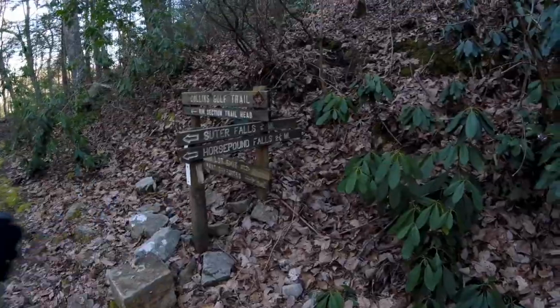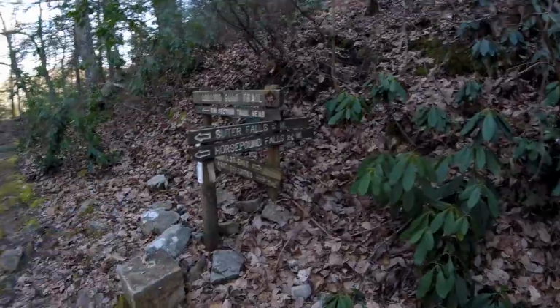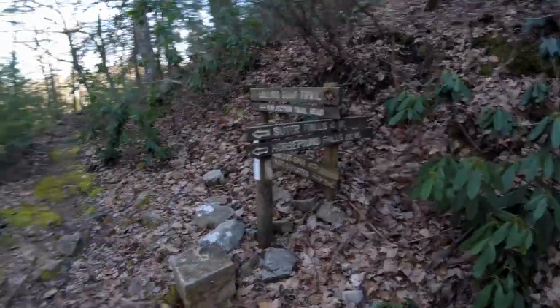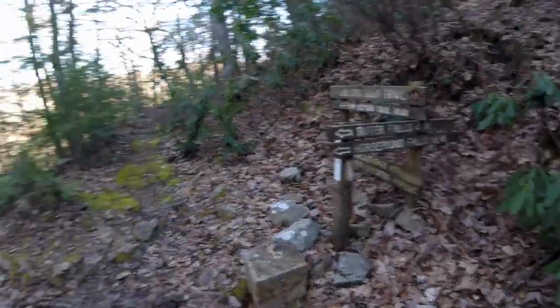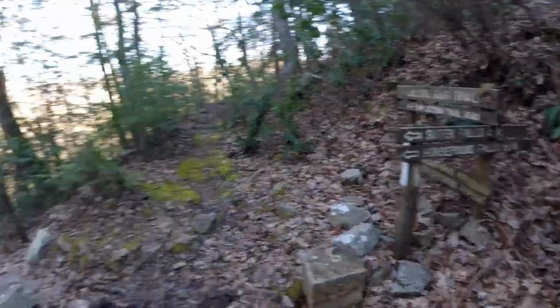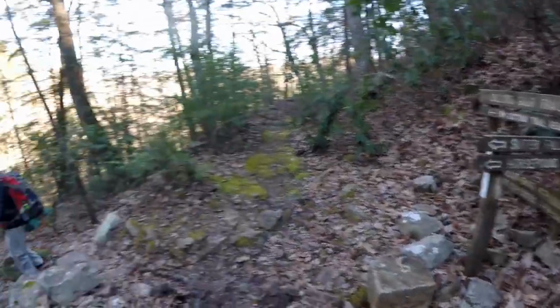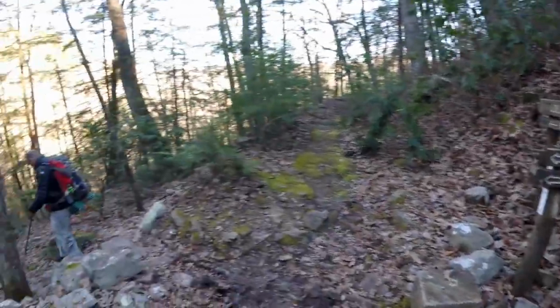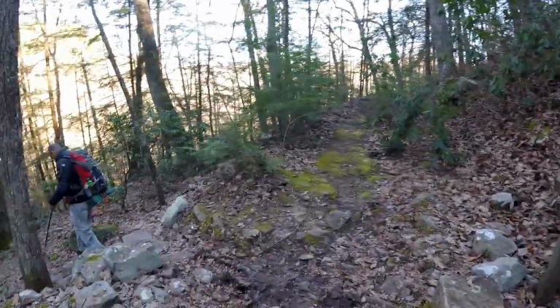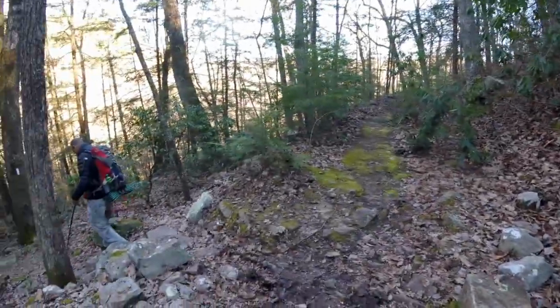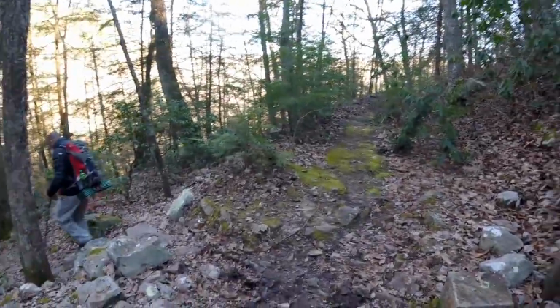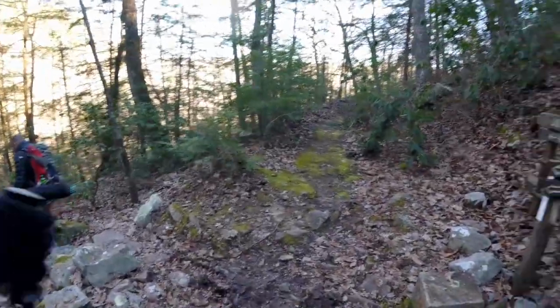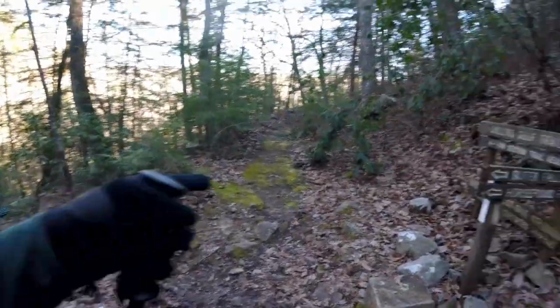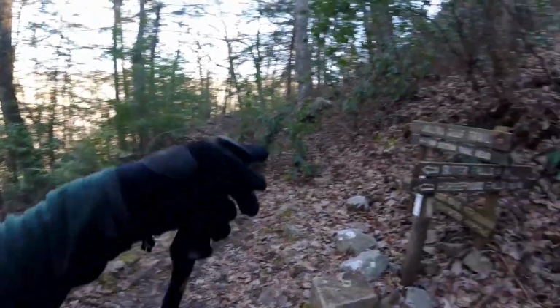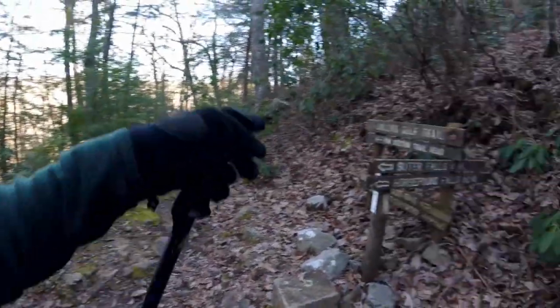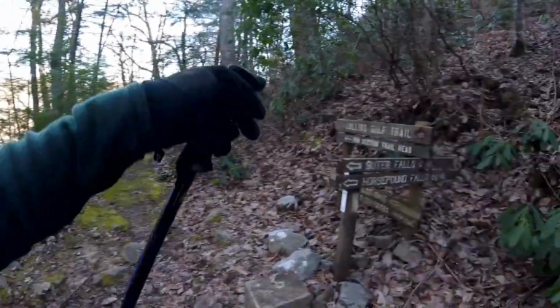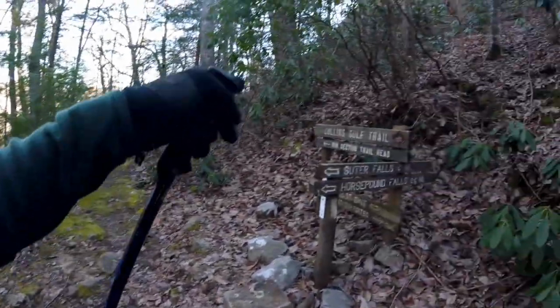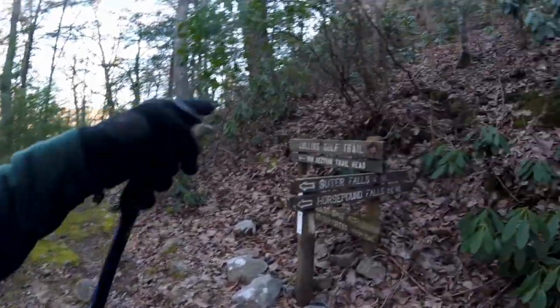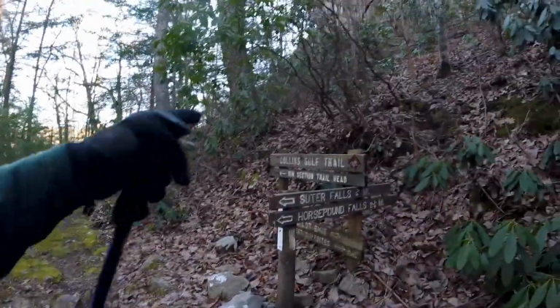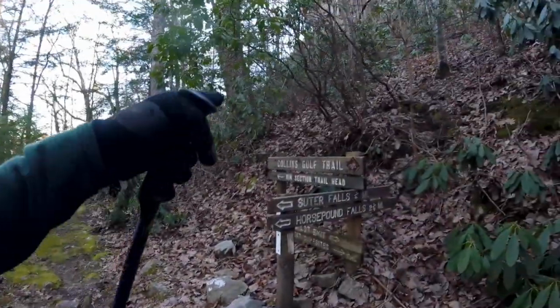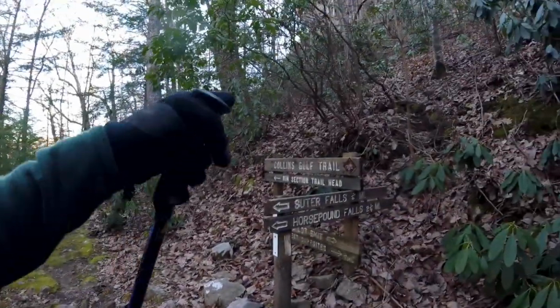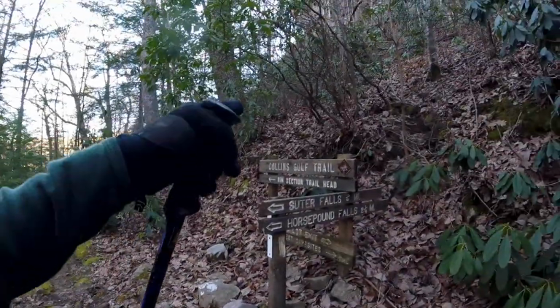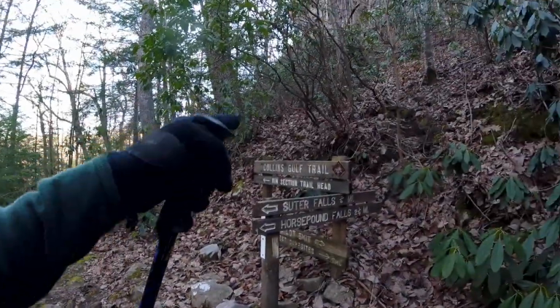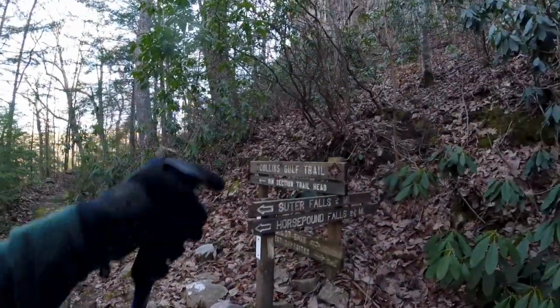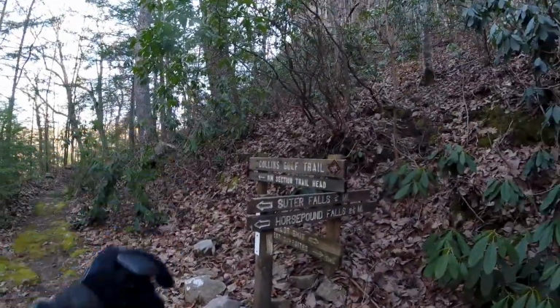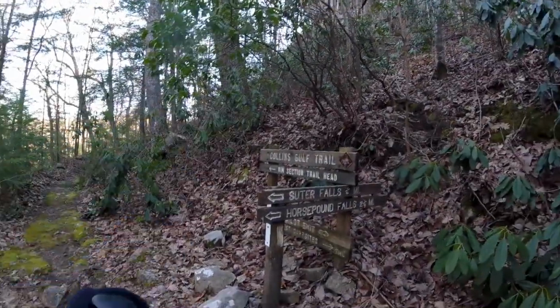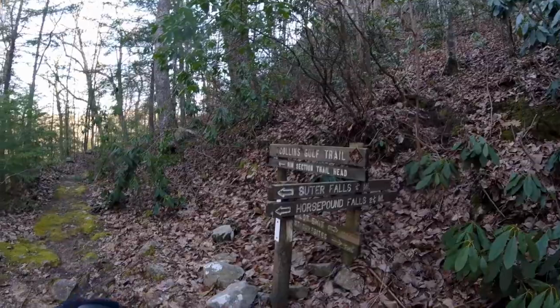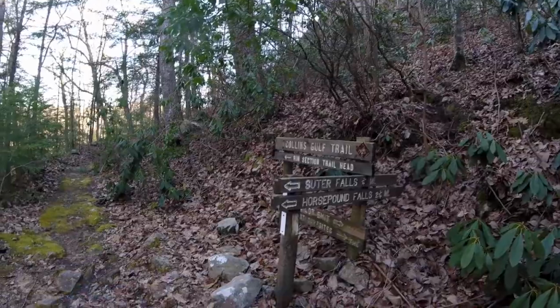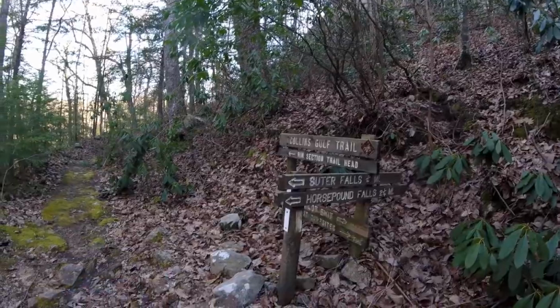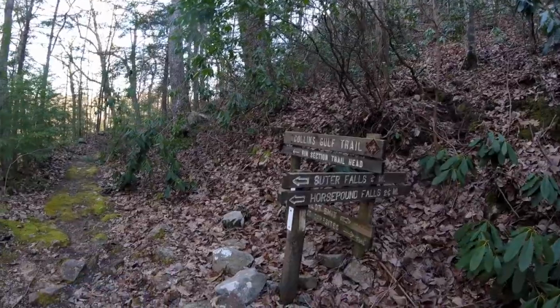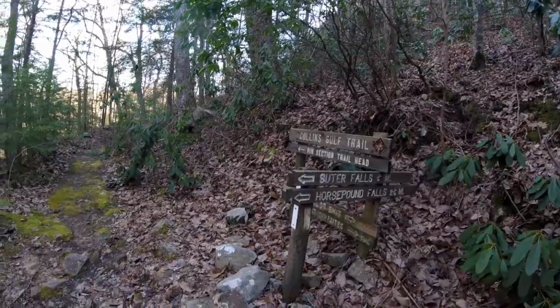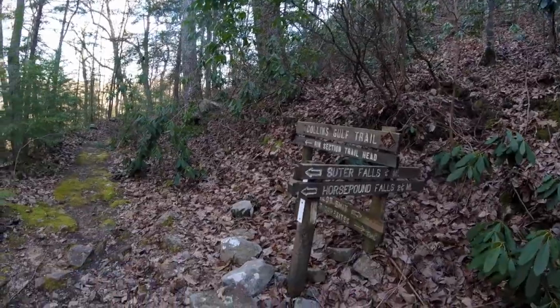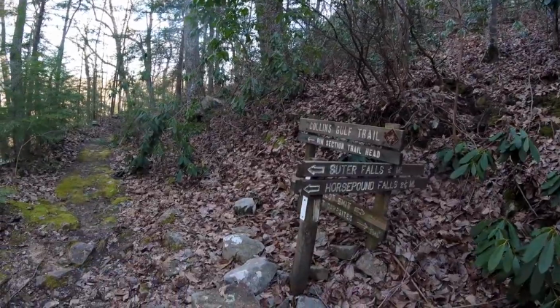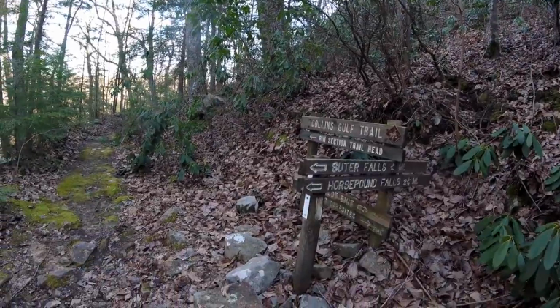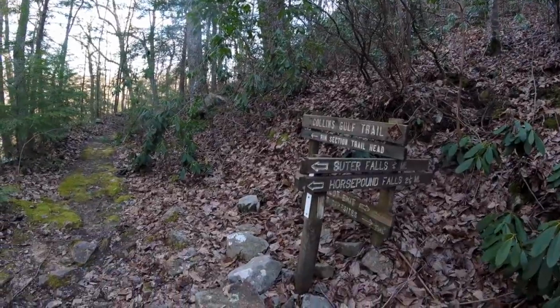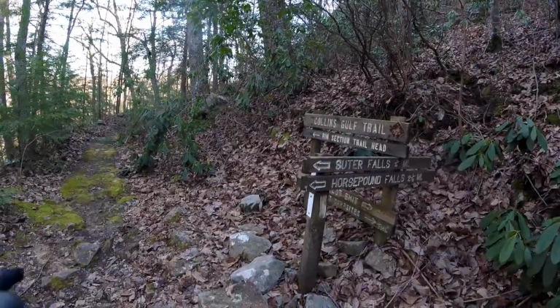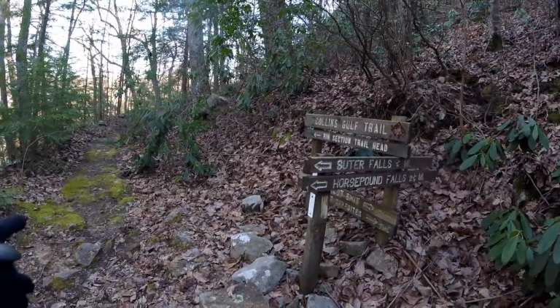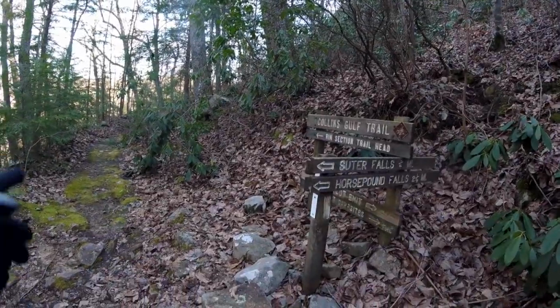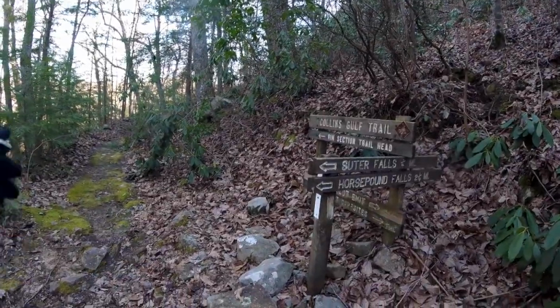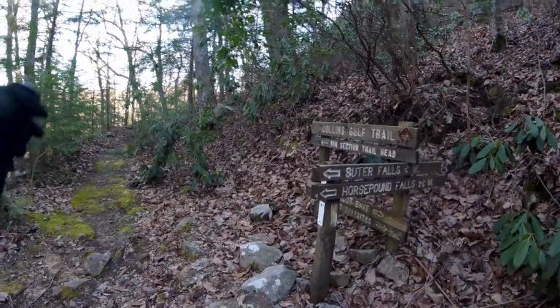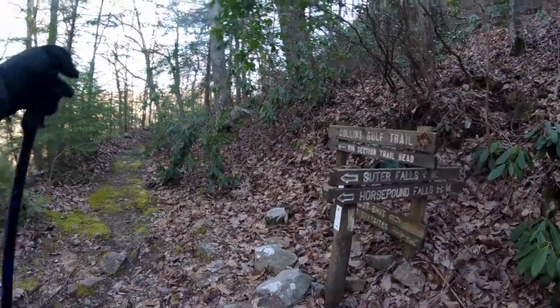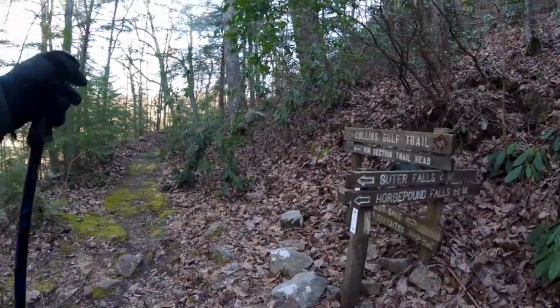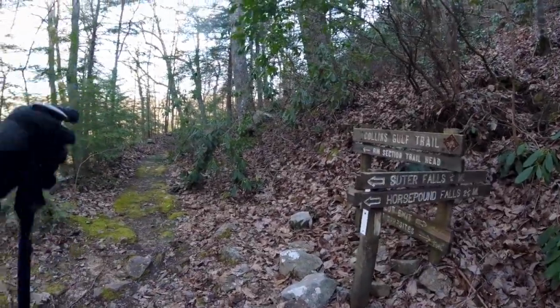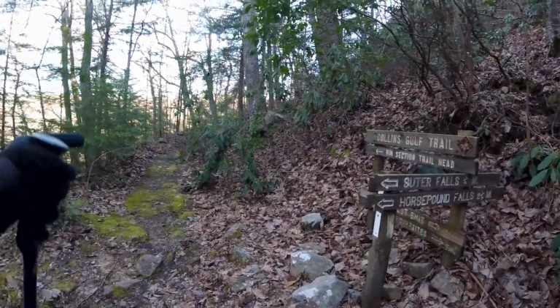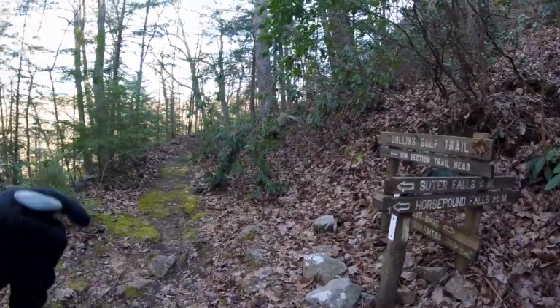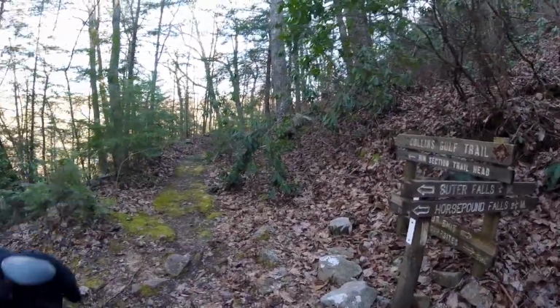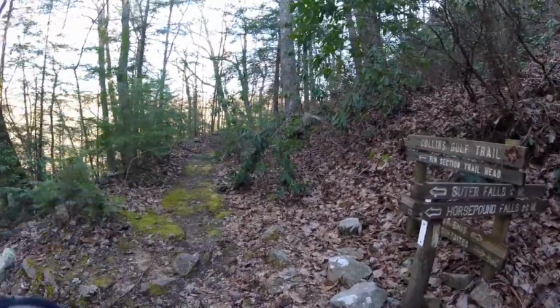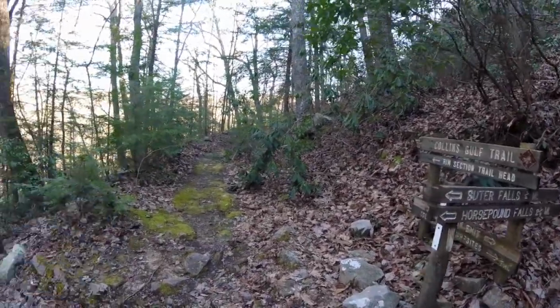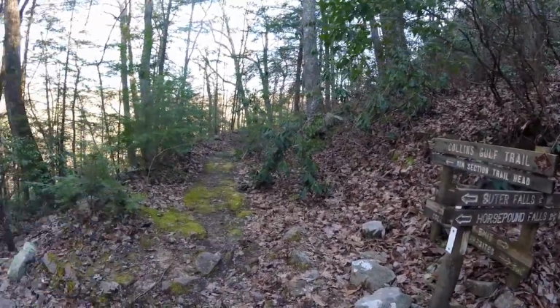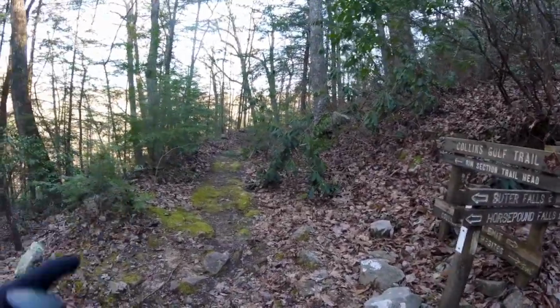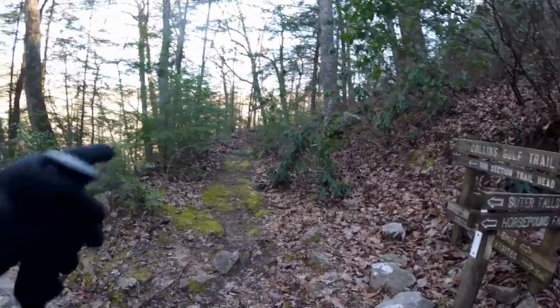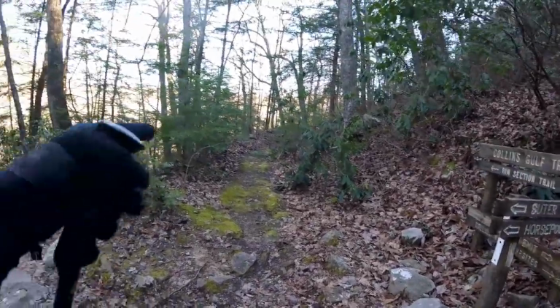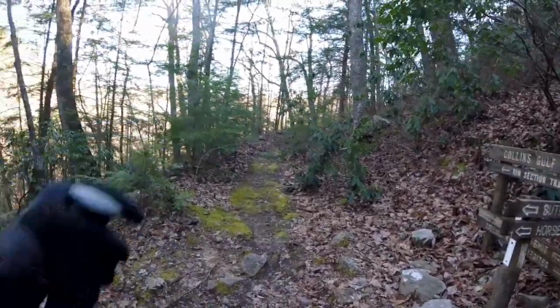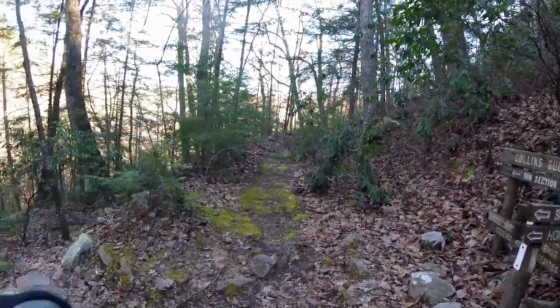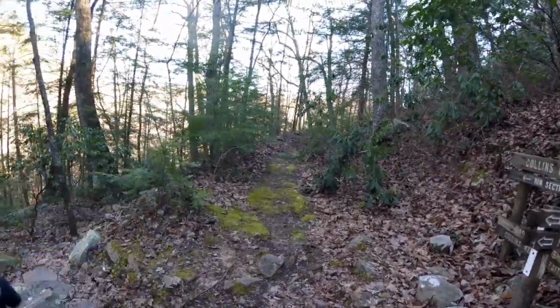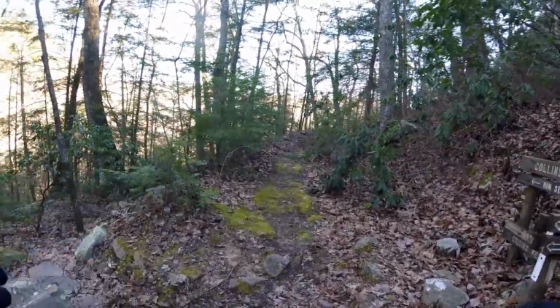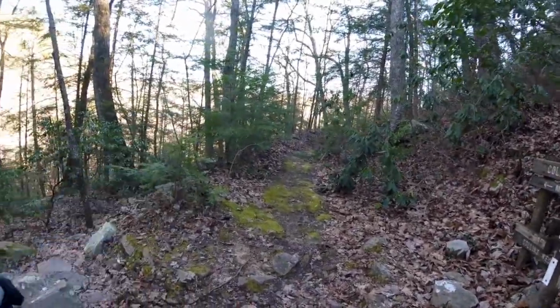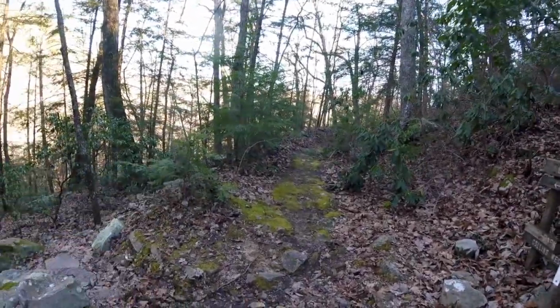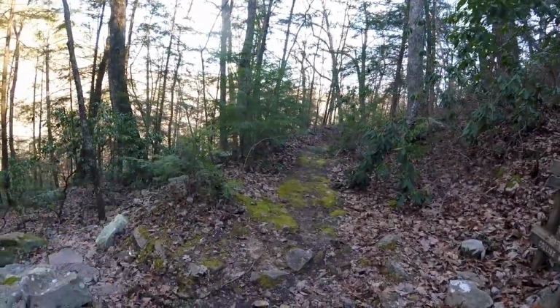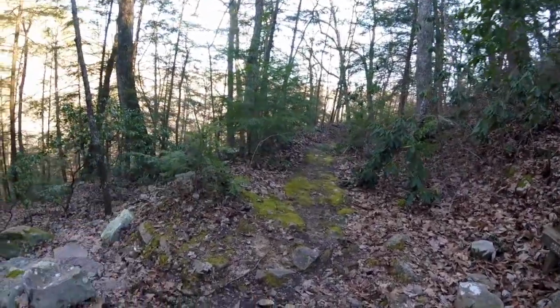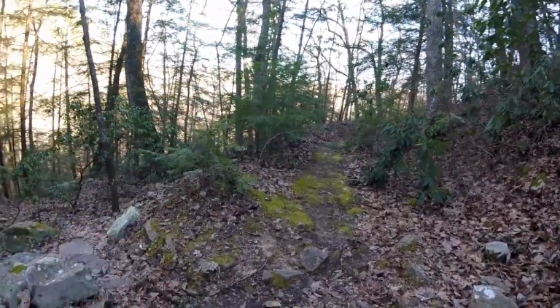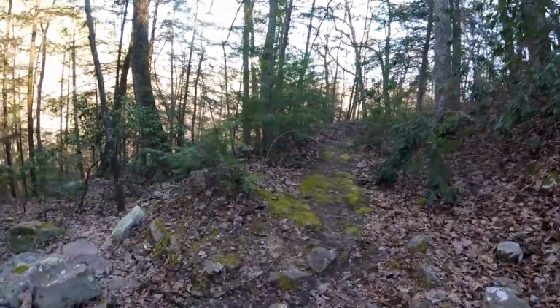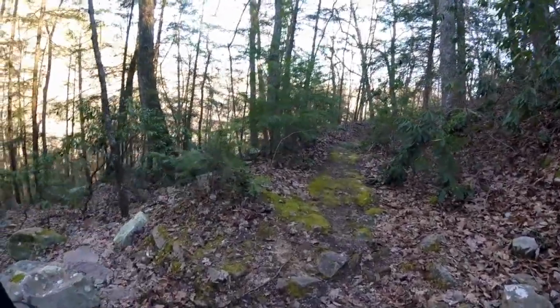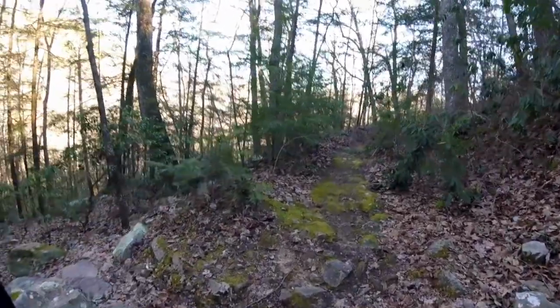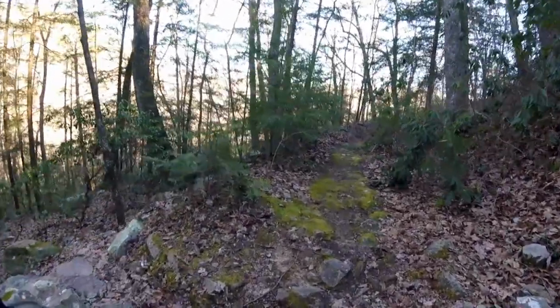Souter Falls that way. Collins Gulf — that's the rim trail ahead. So that's the way we'll be coming back tomorrow, from that direction.